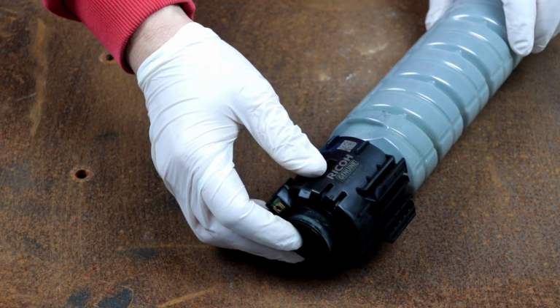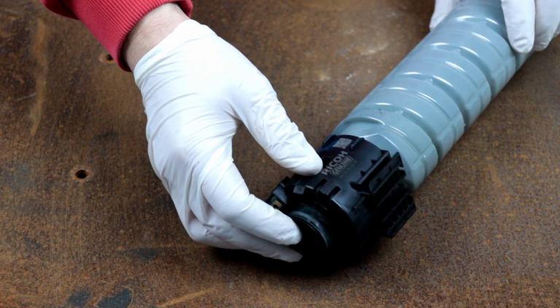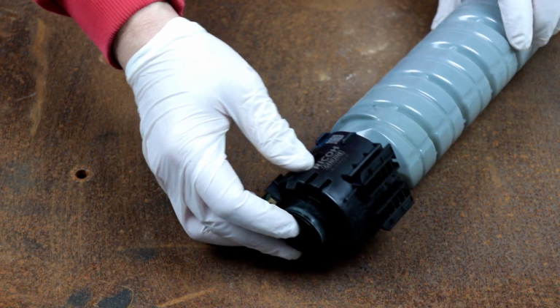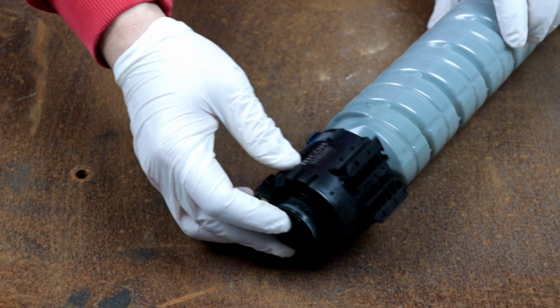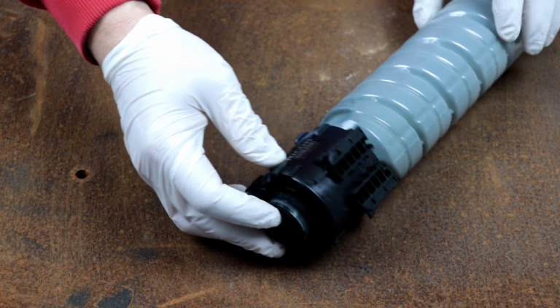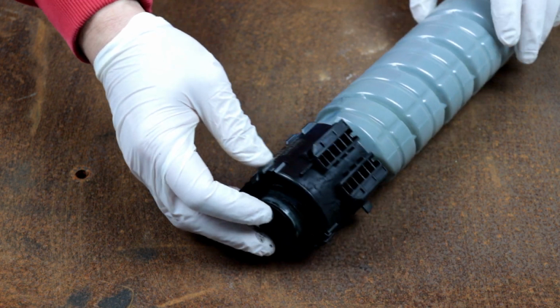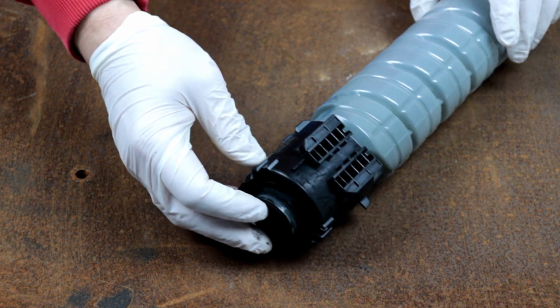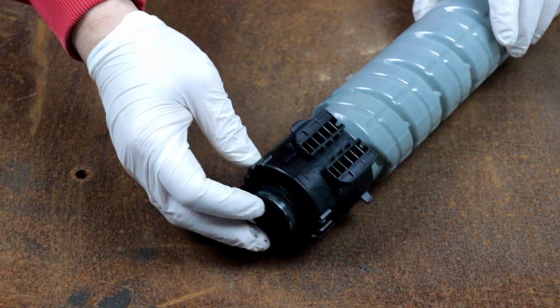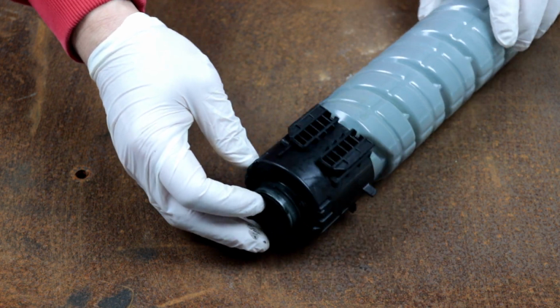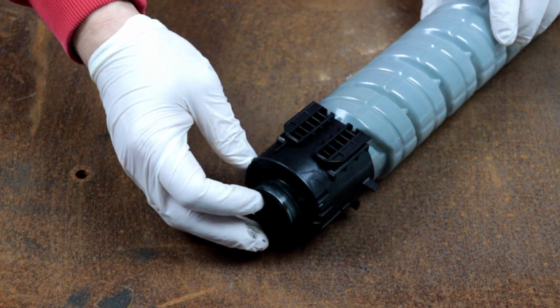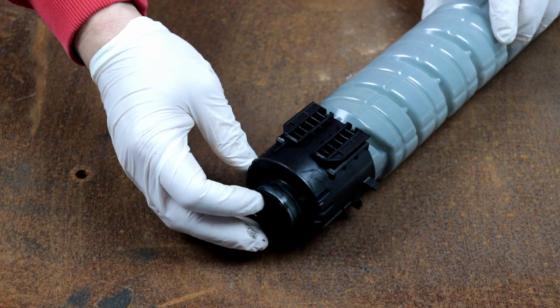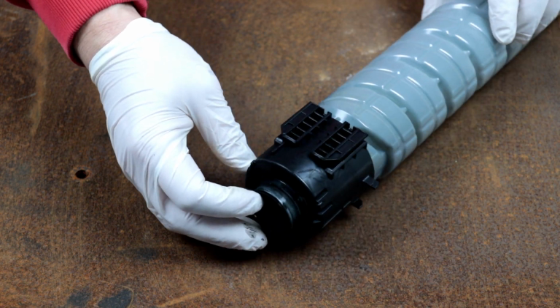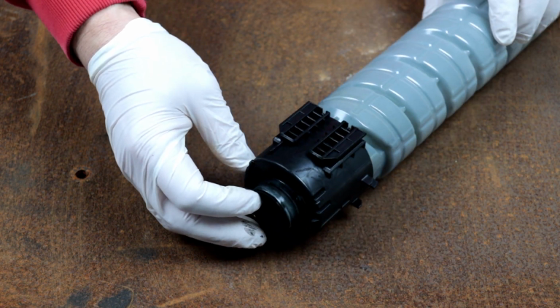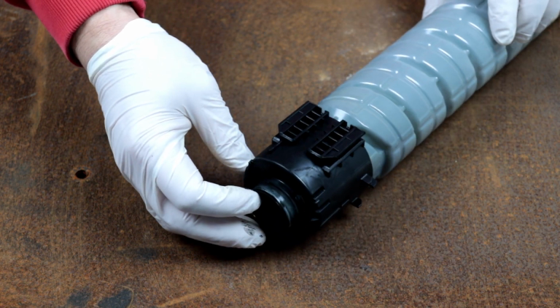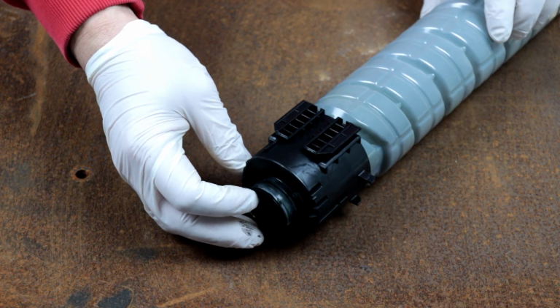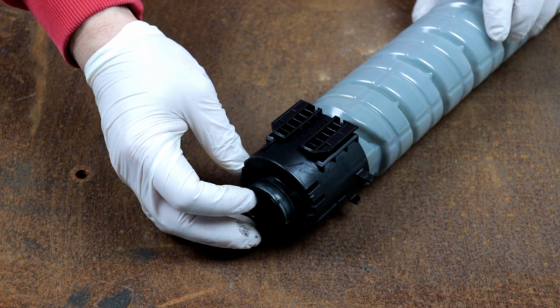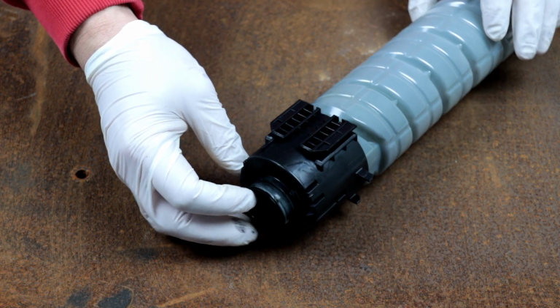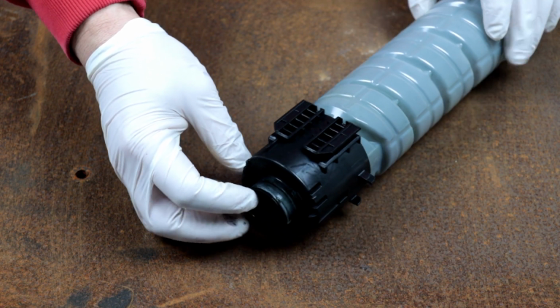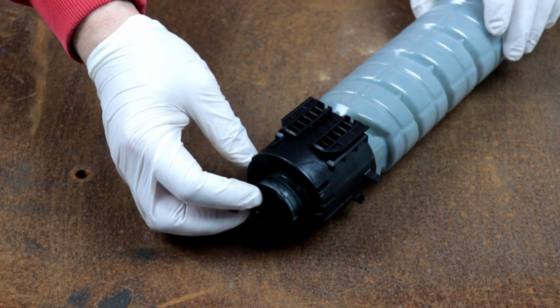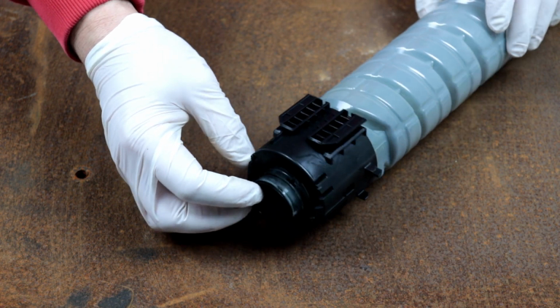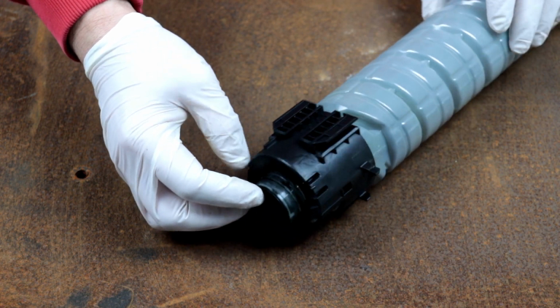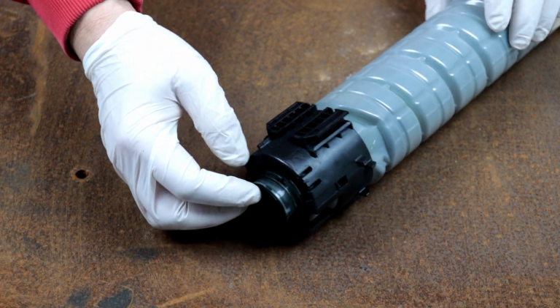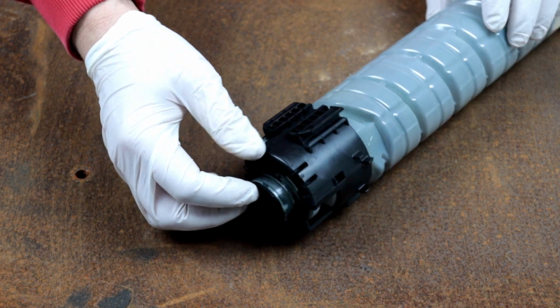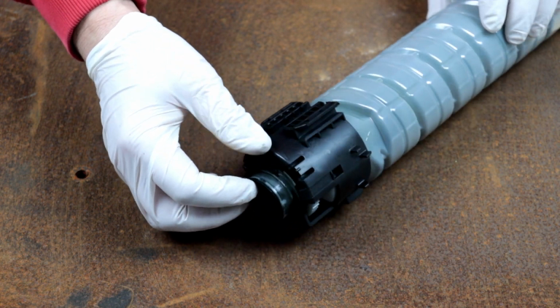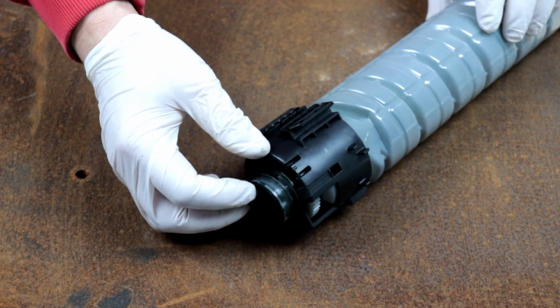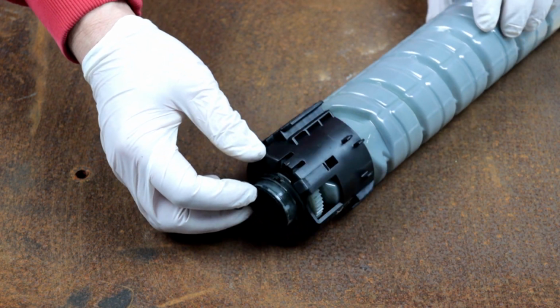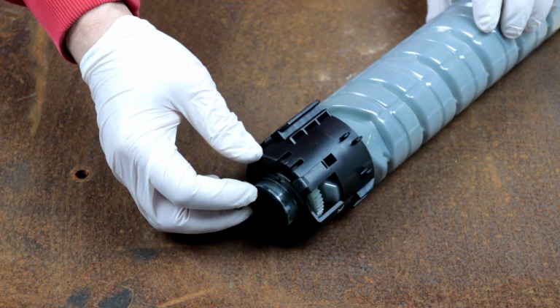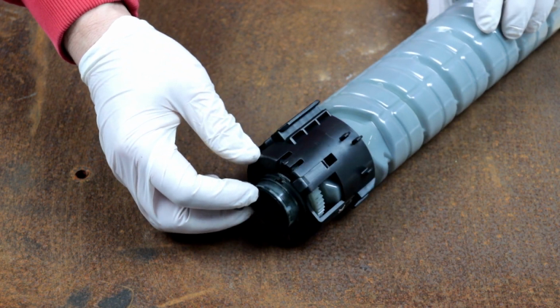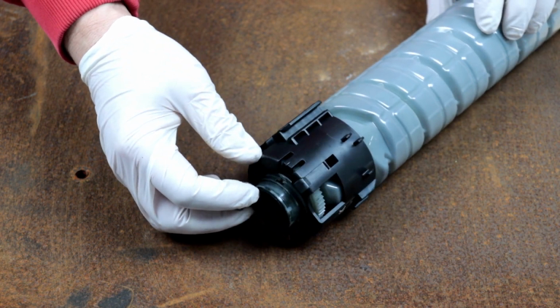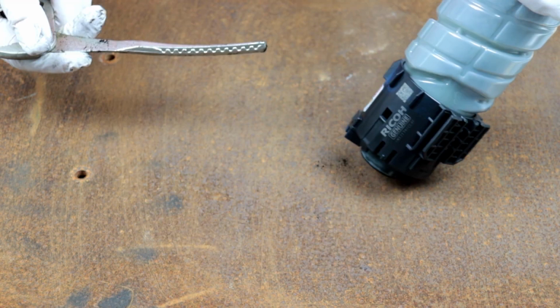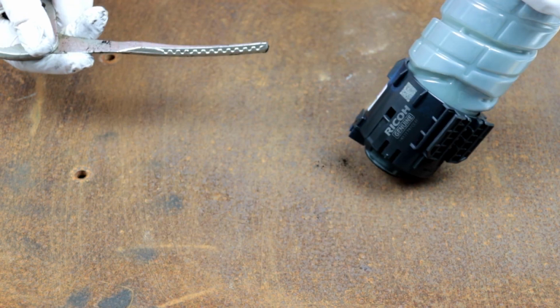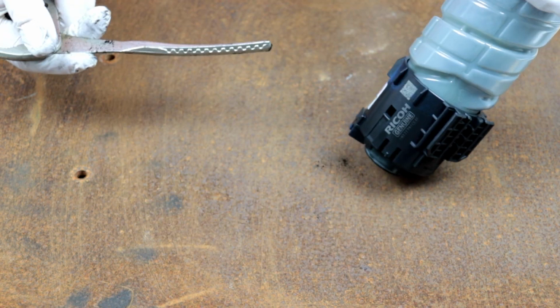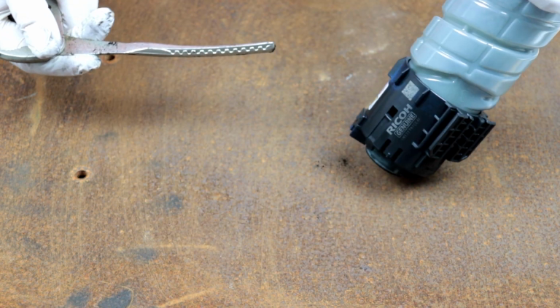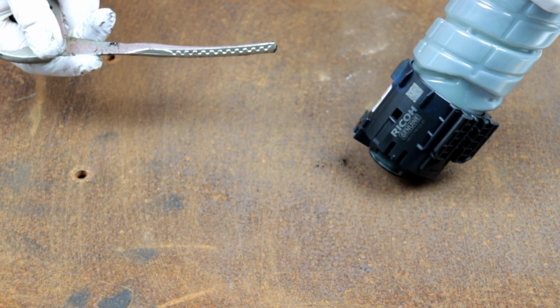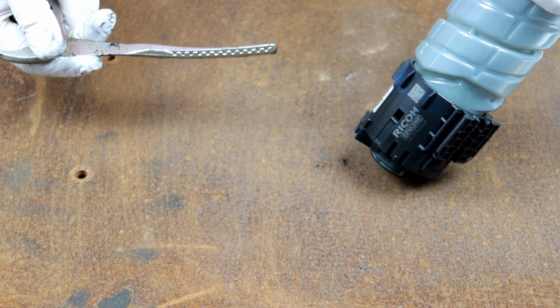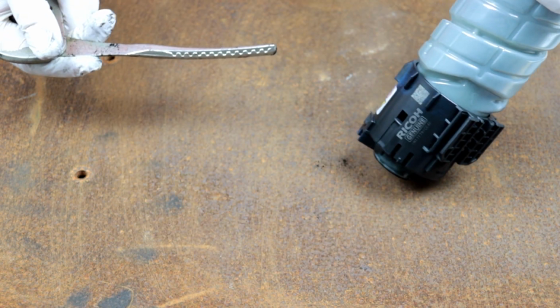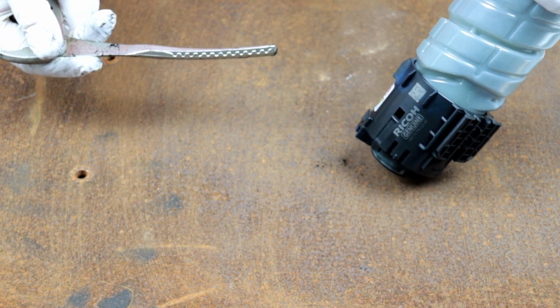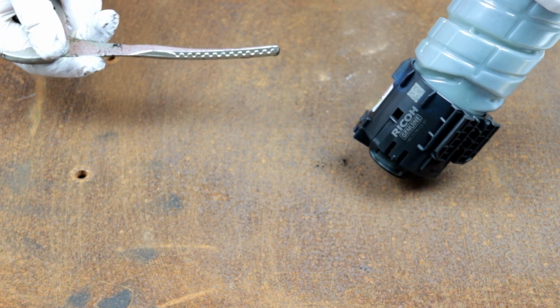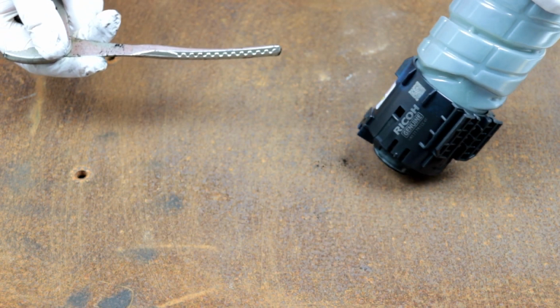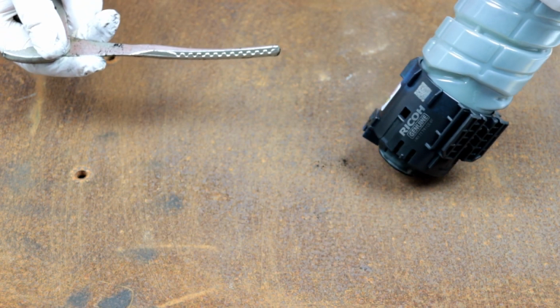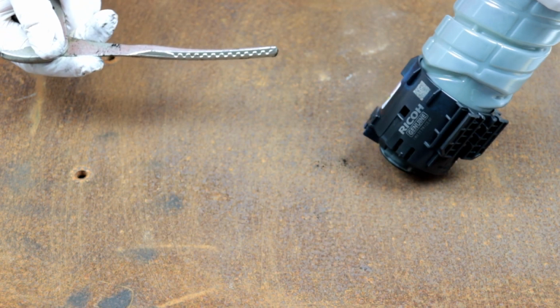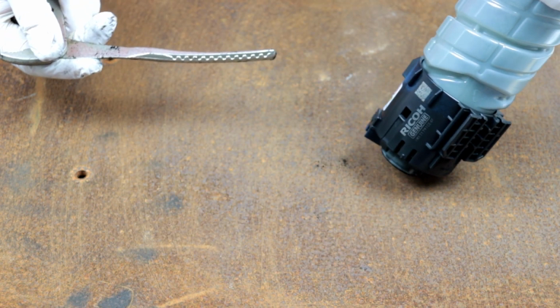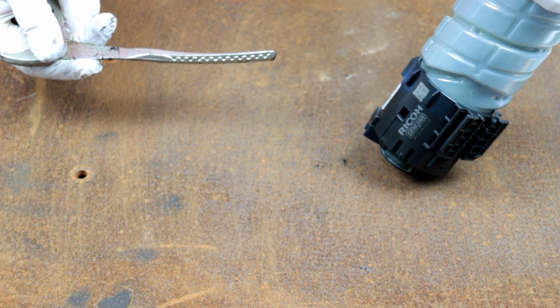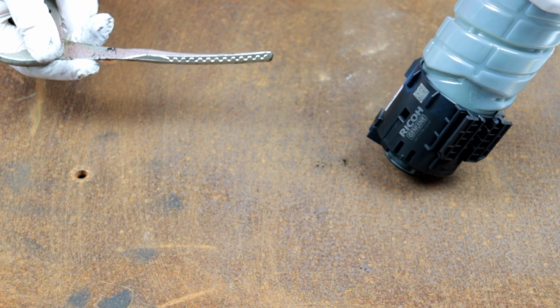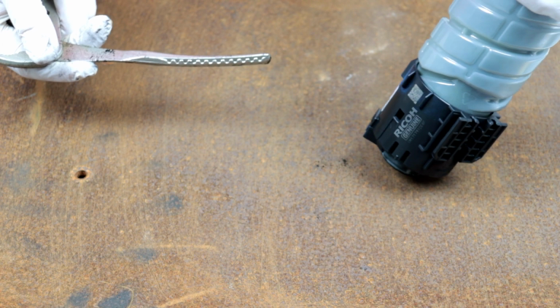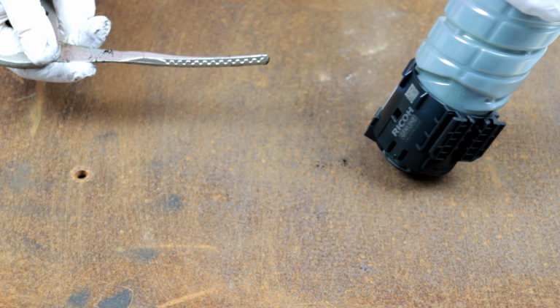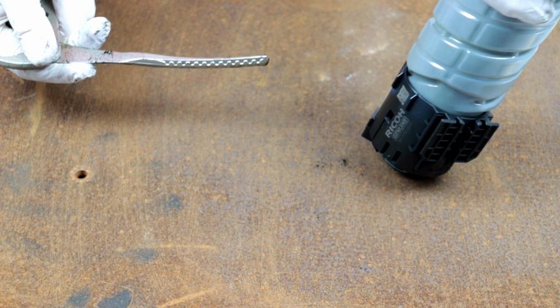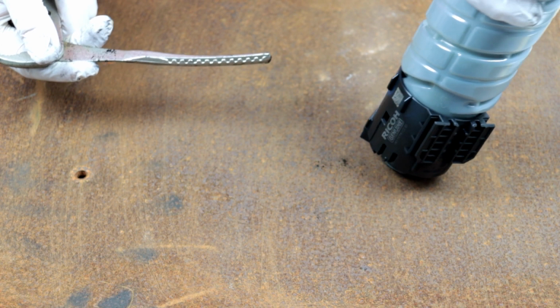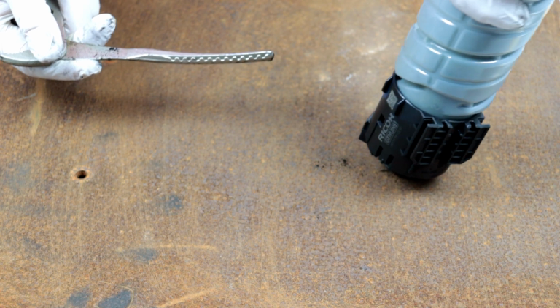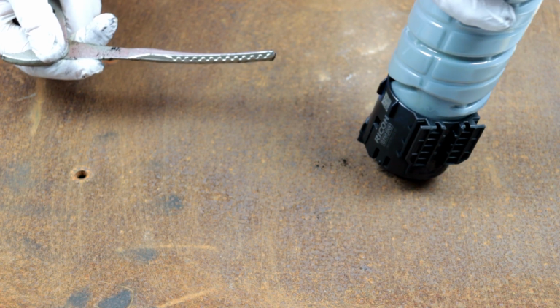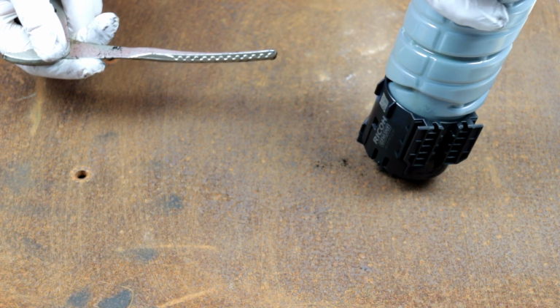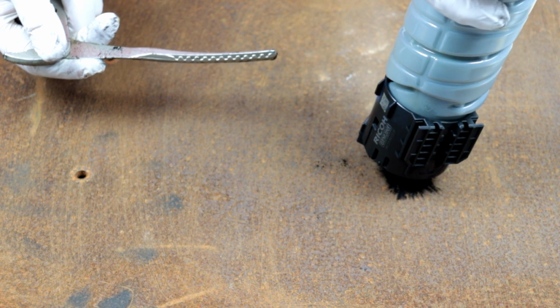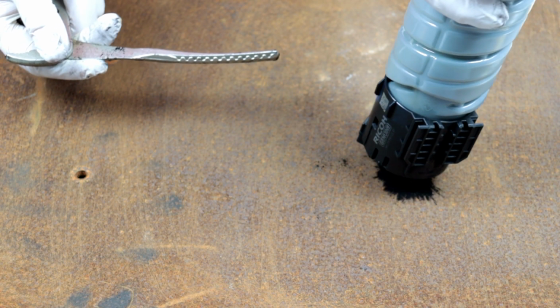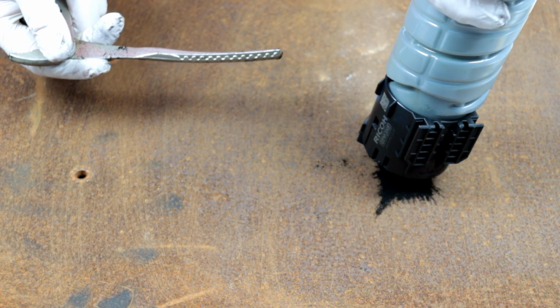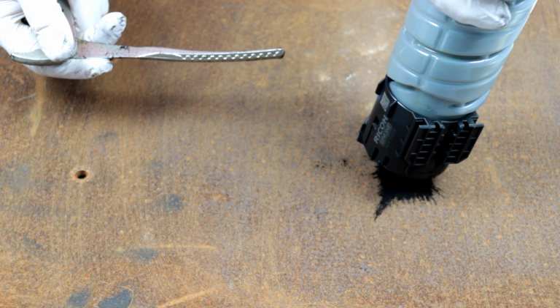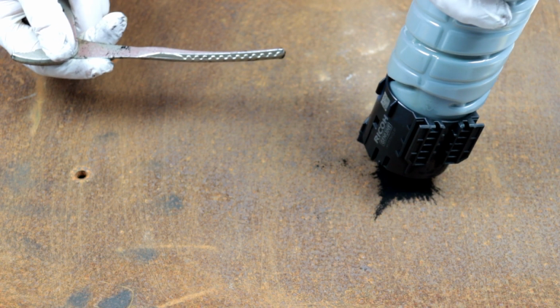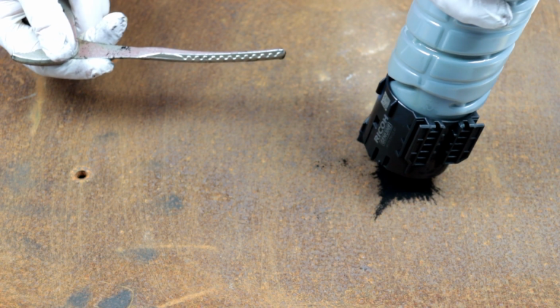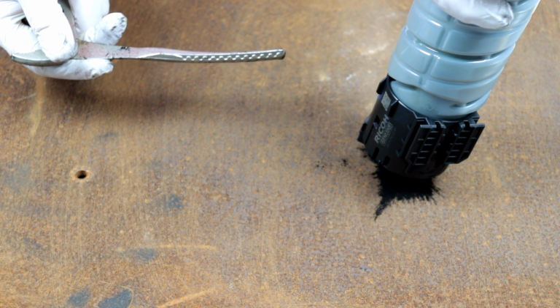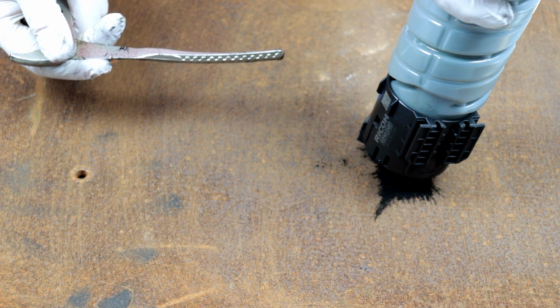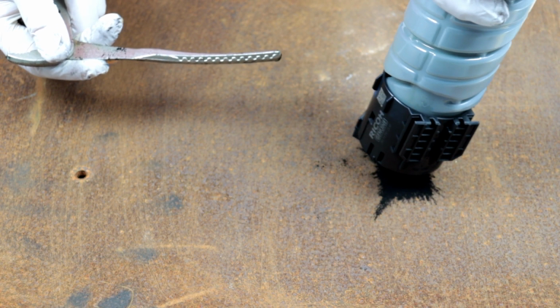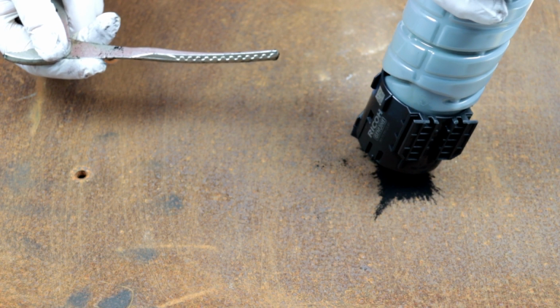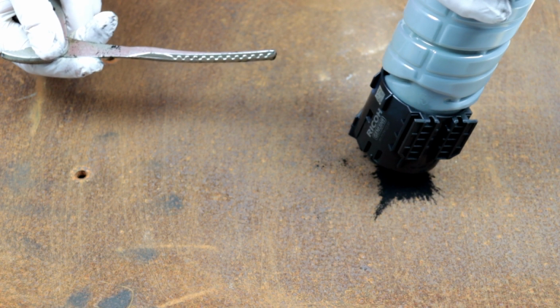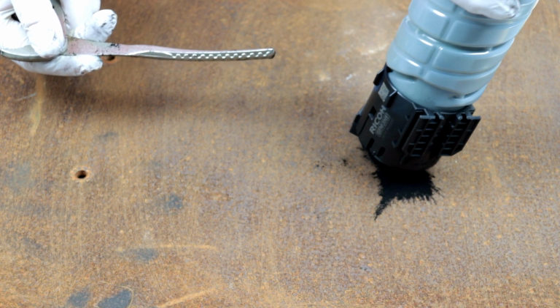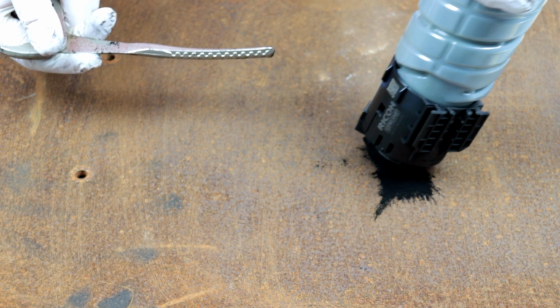I will now open the toner and pour out the powder. The toner powder has very fine grains and is dusty when spilled.